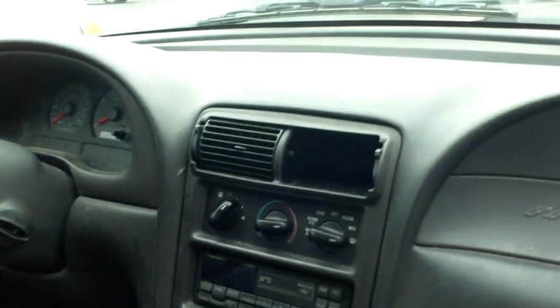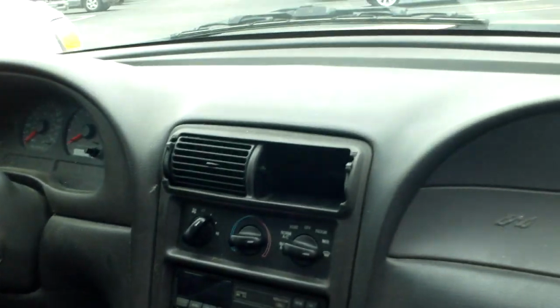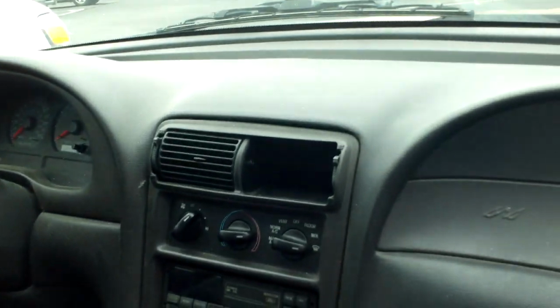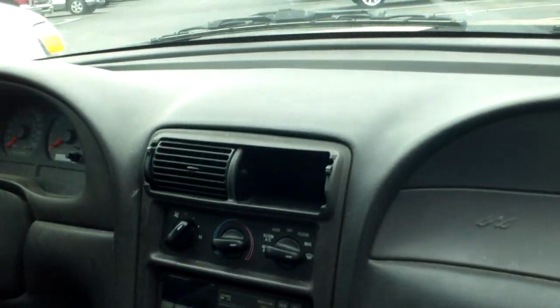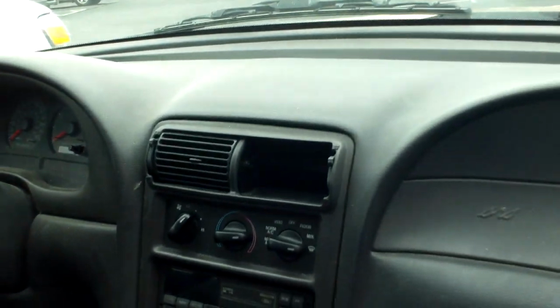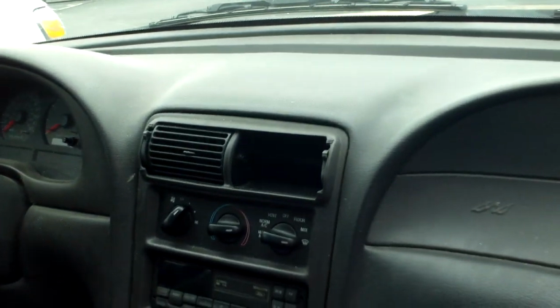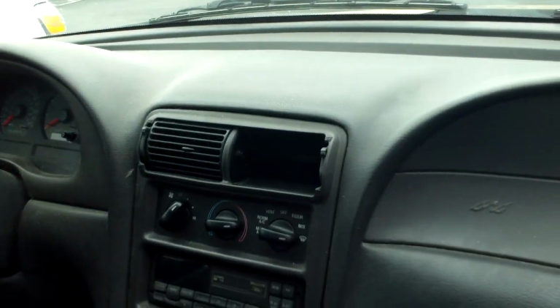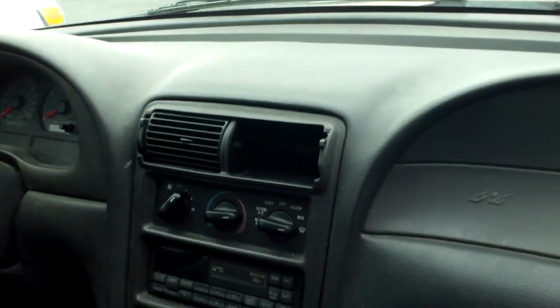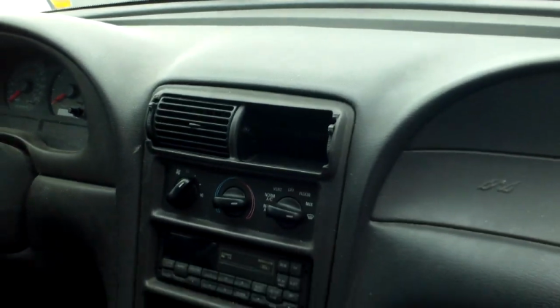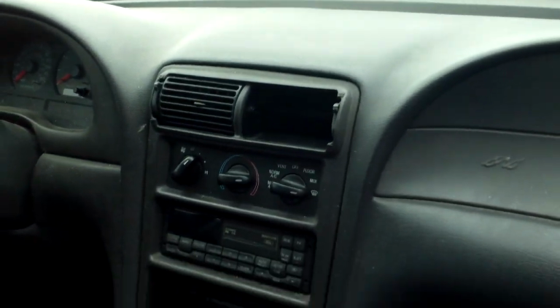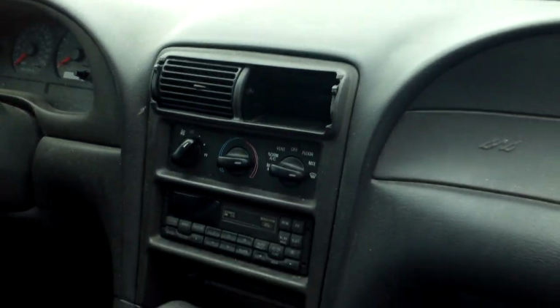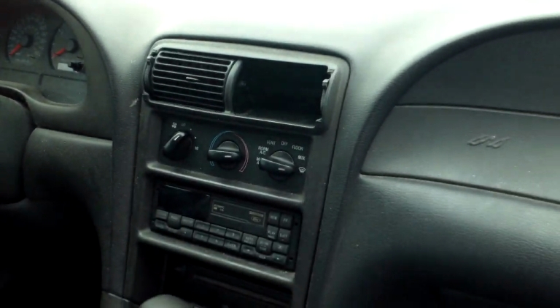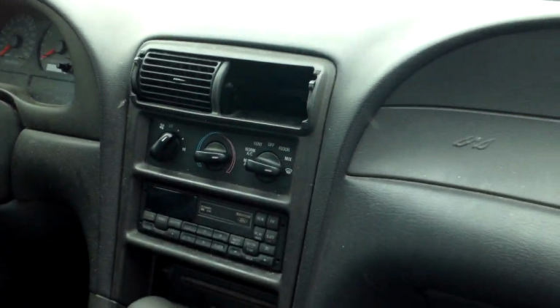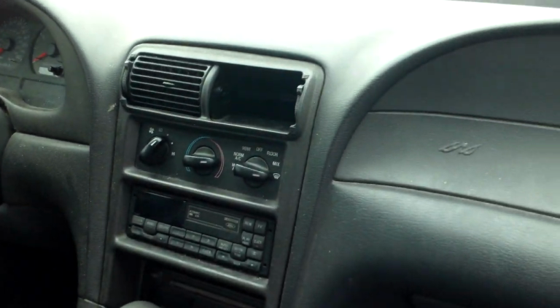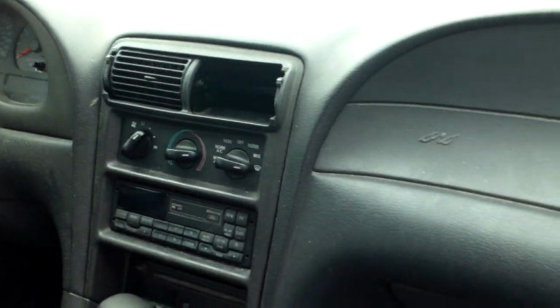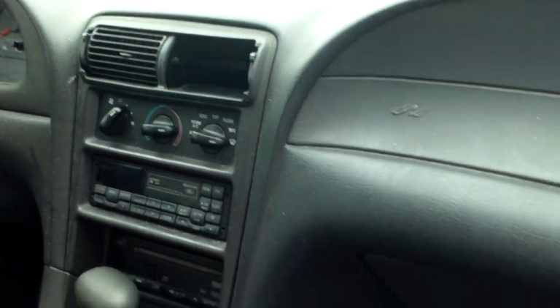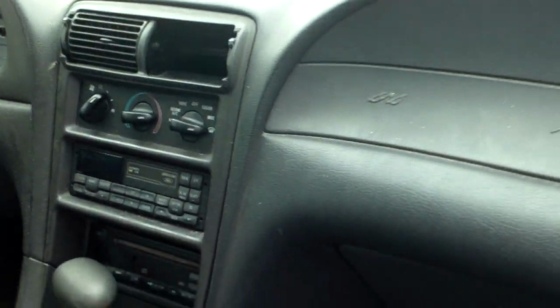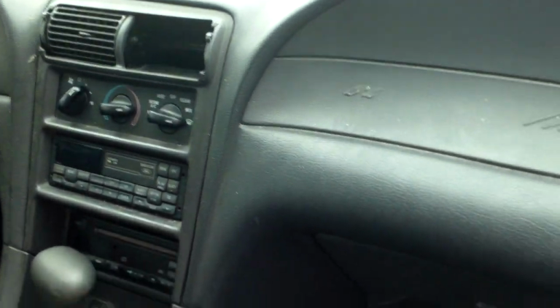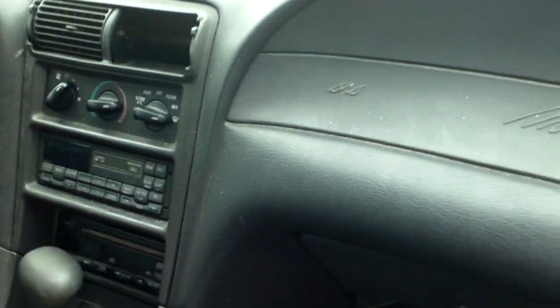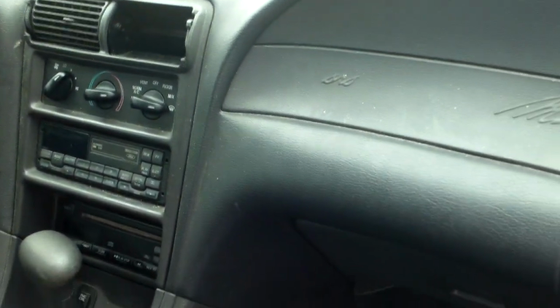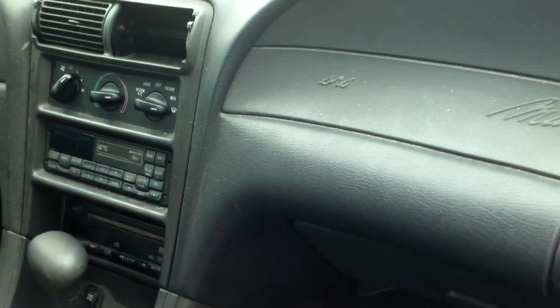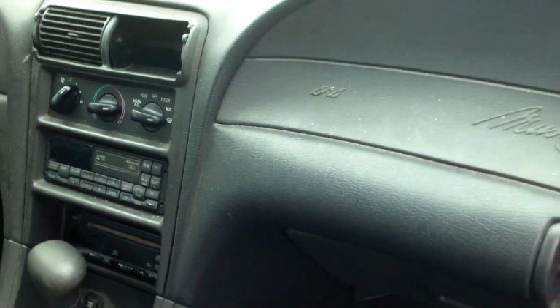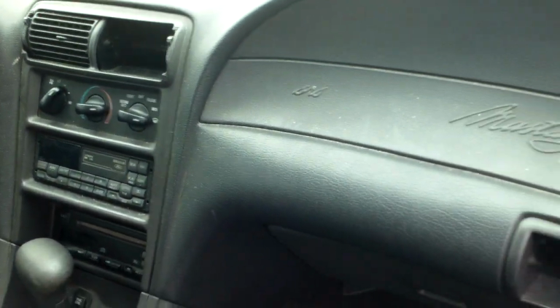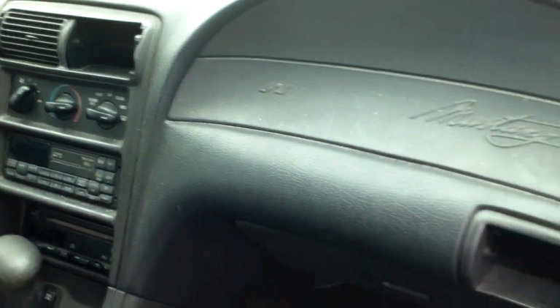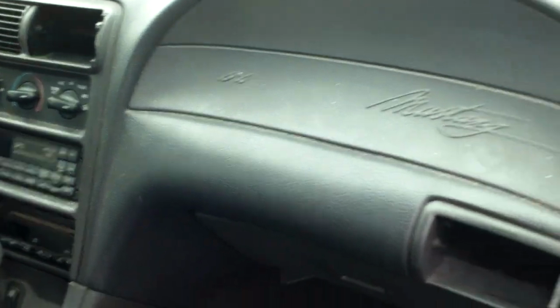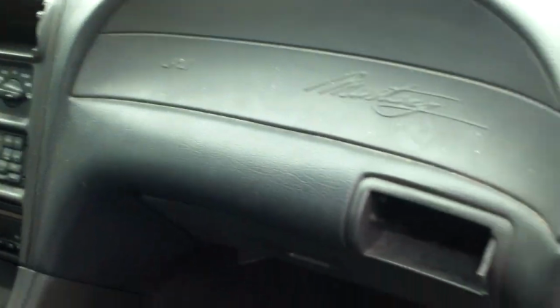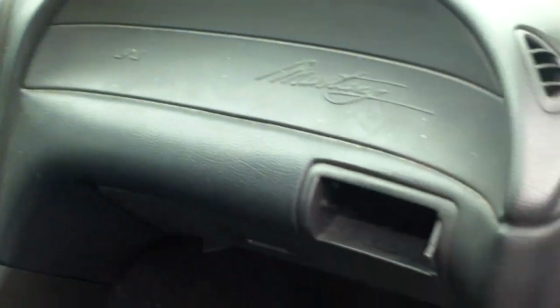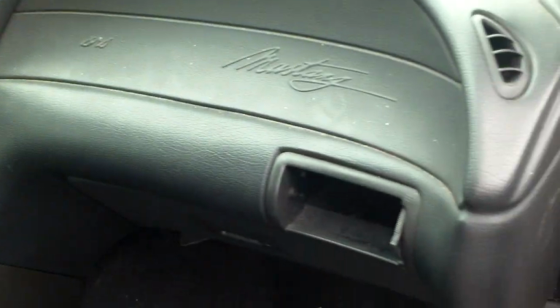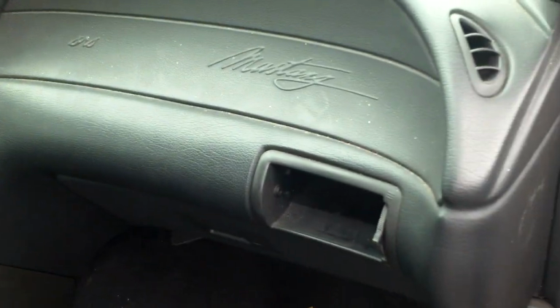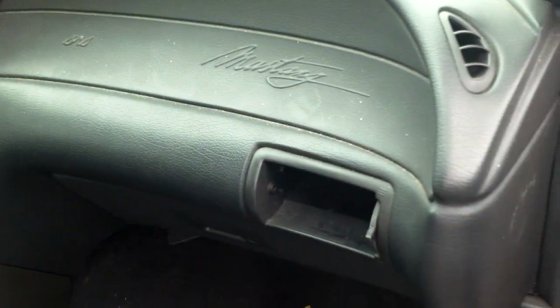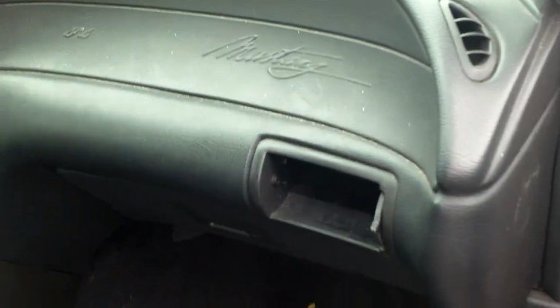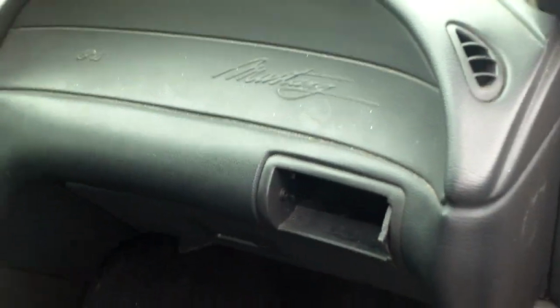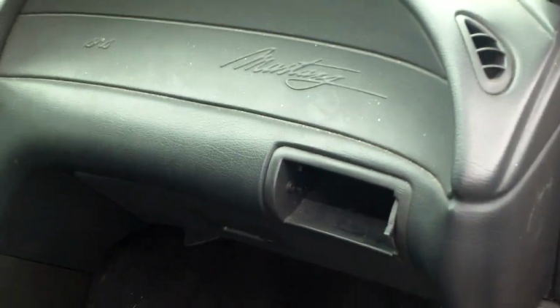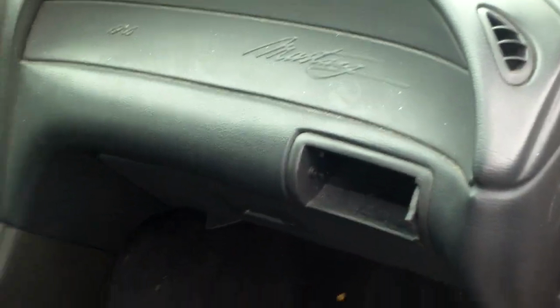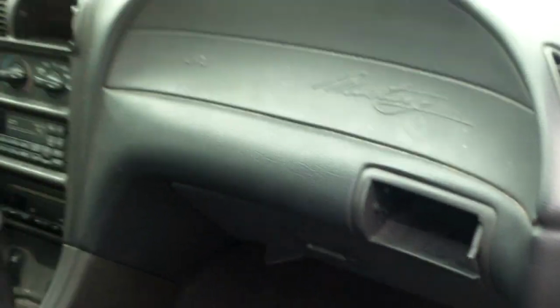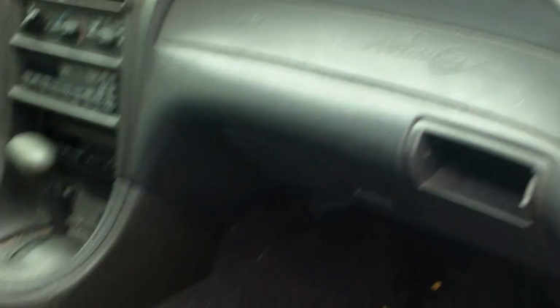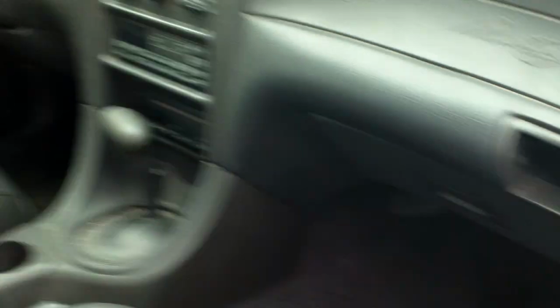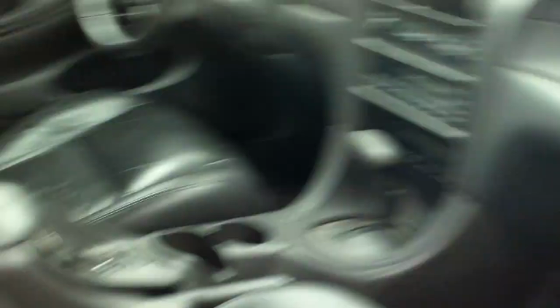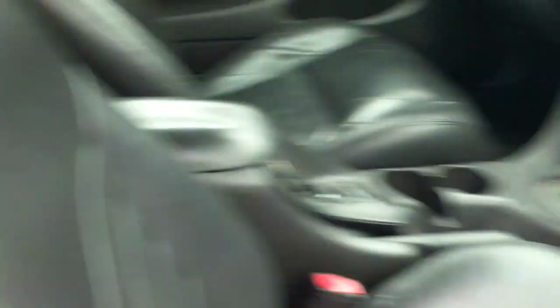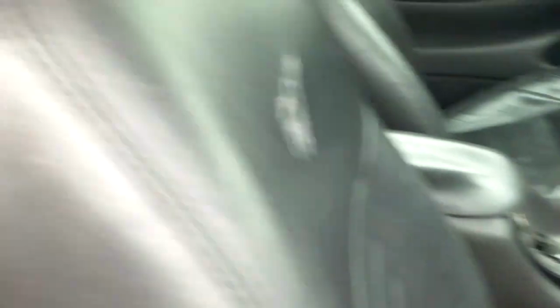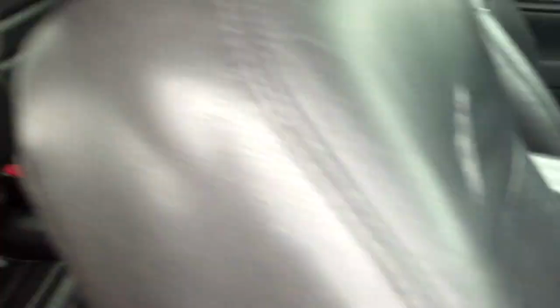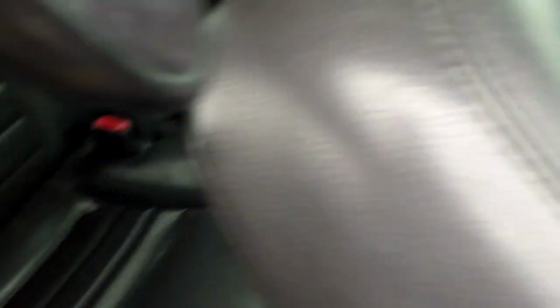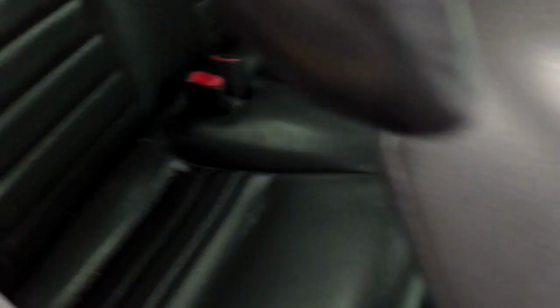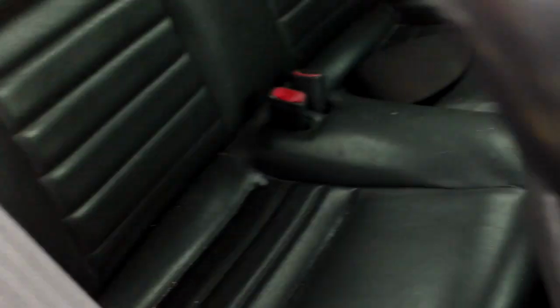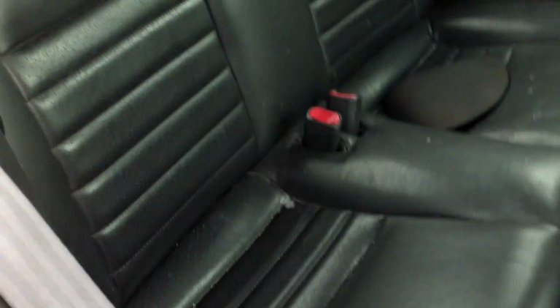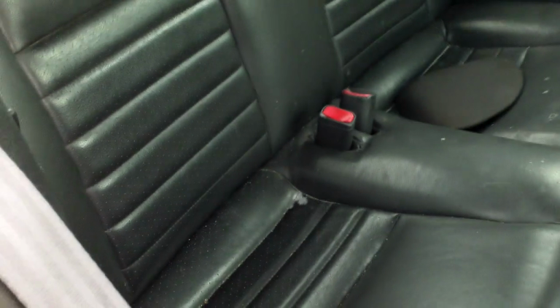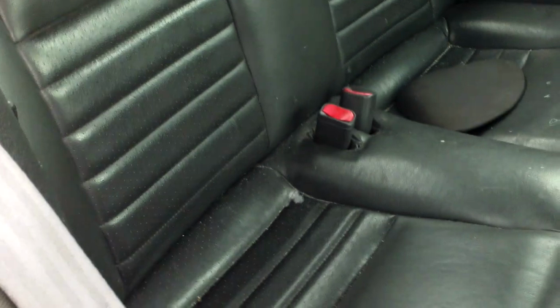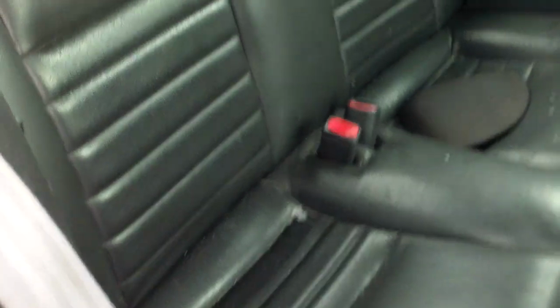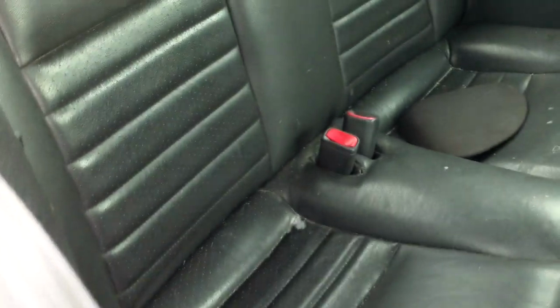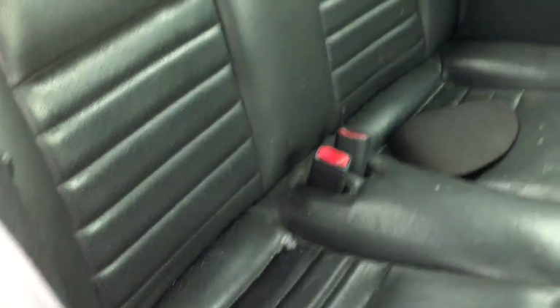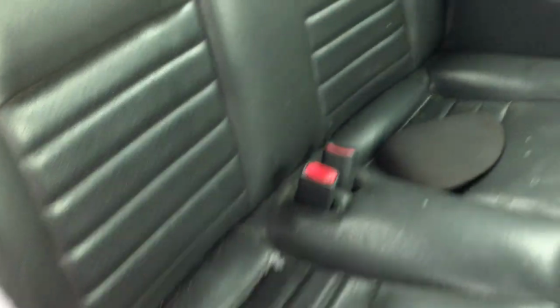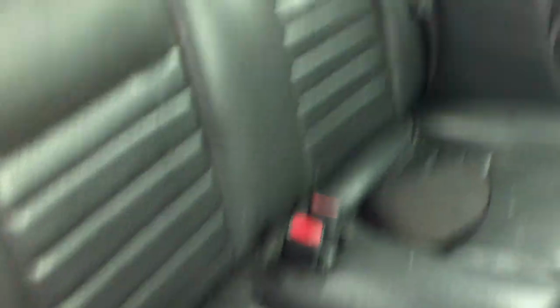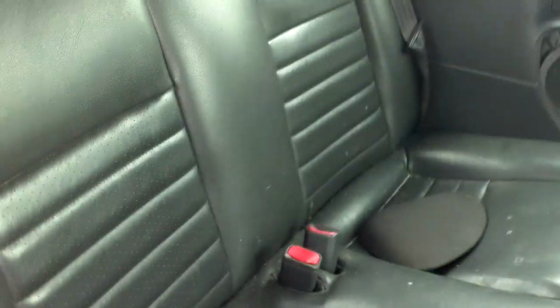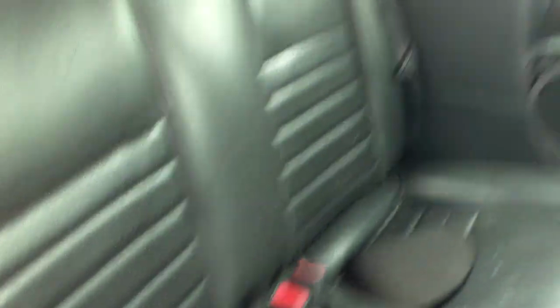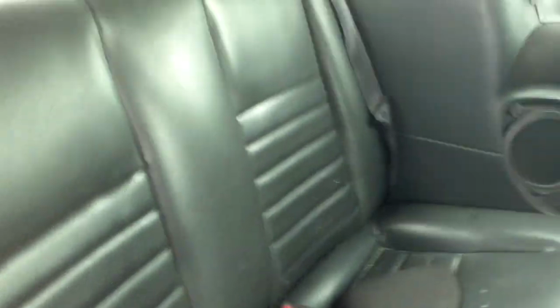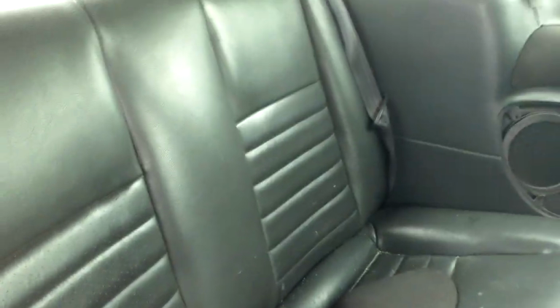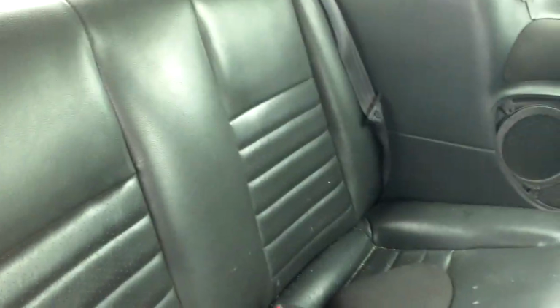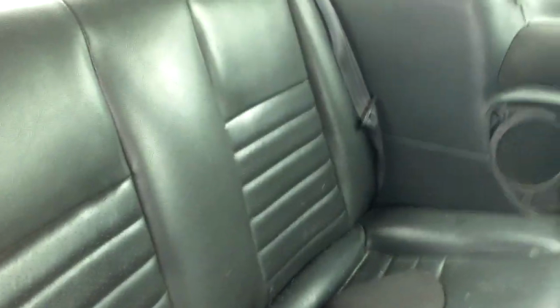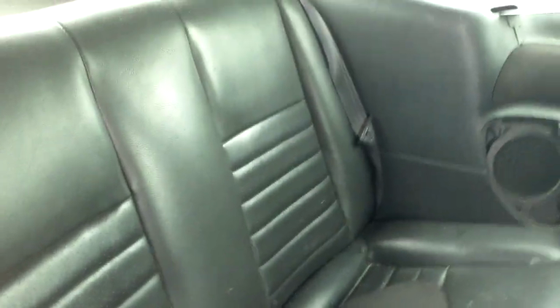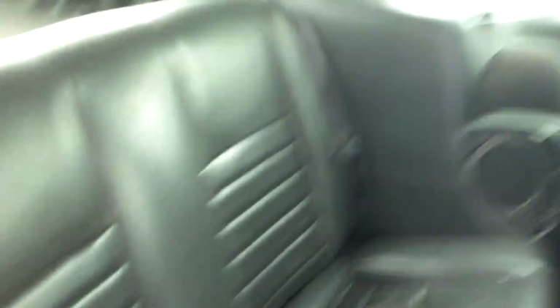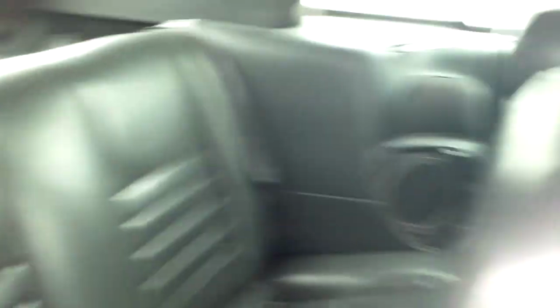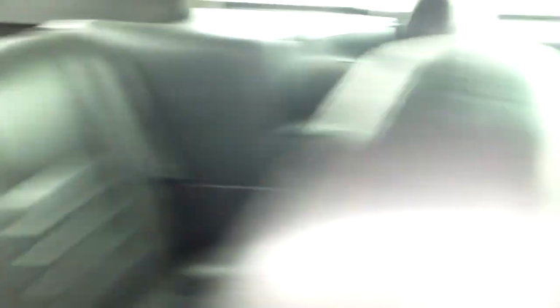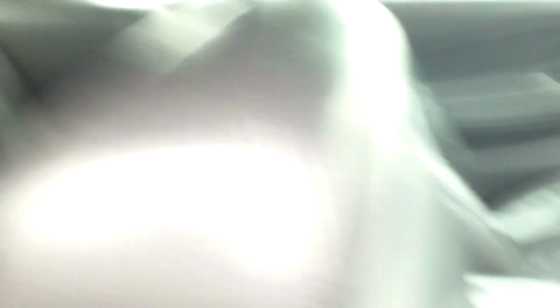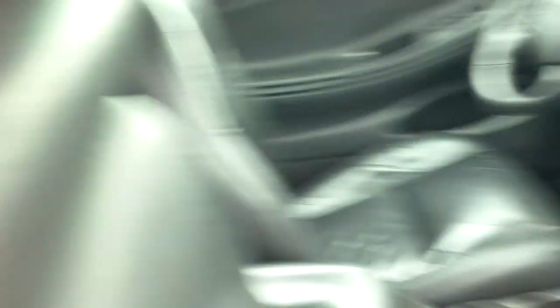Missing a vent cover right there. Like I said, this has not been detailed — just got traded in last night.